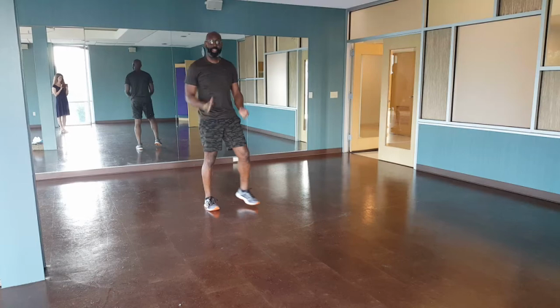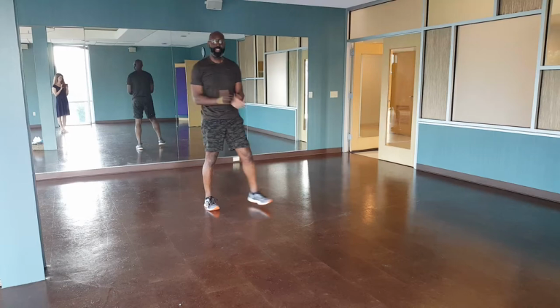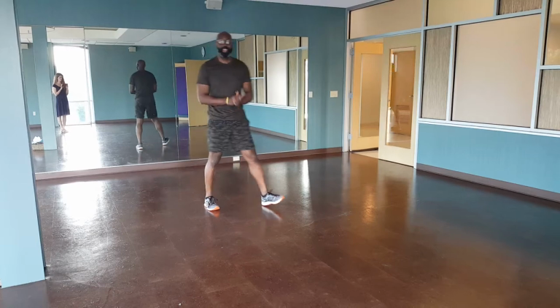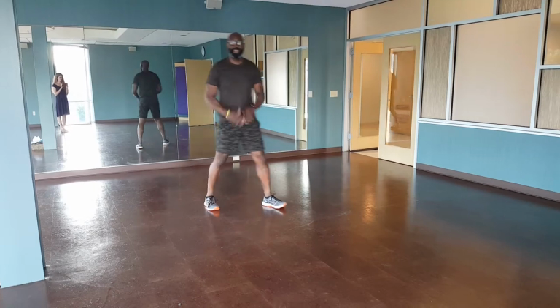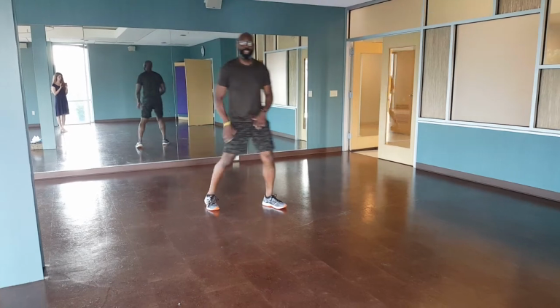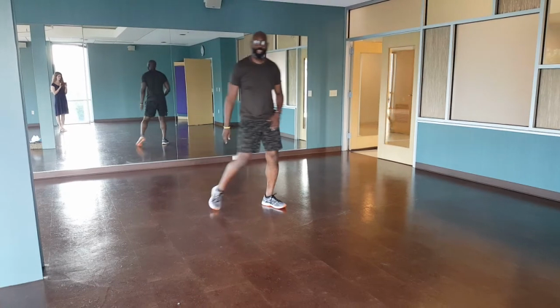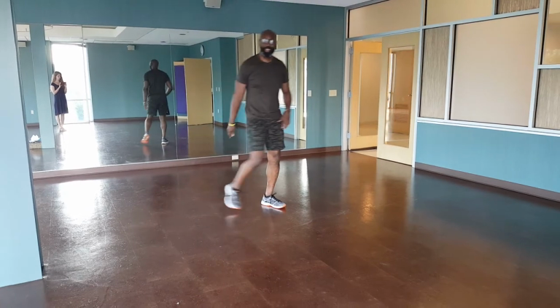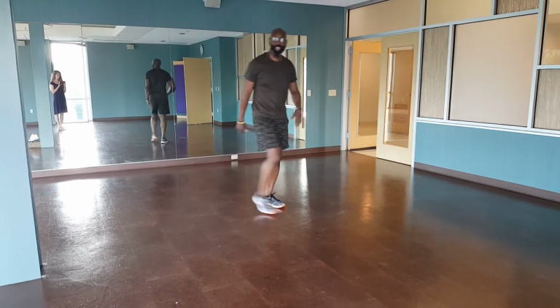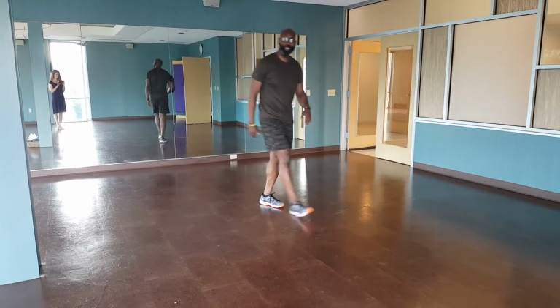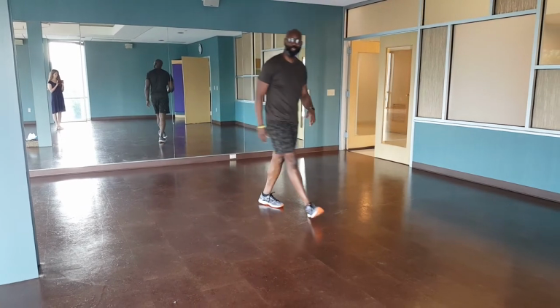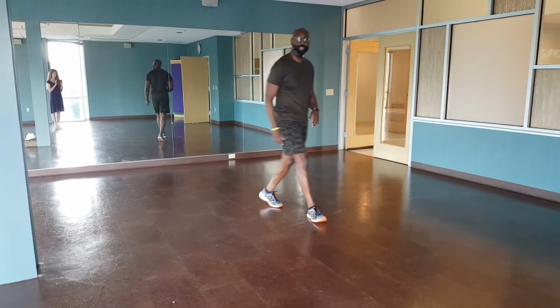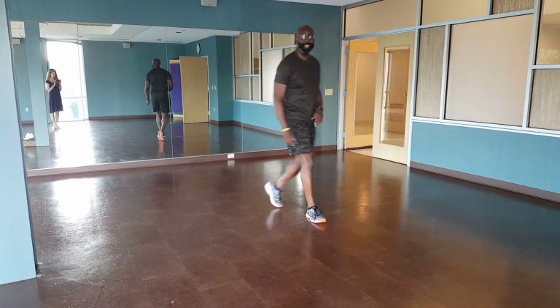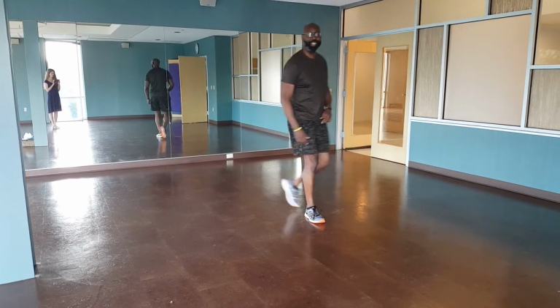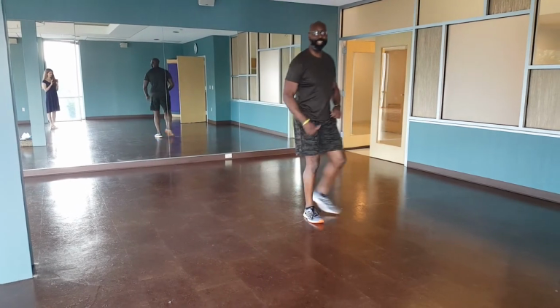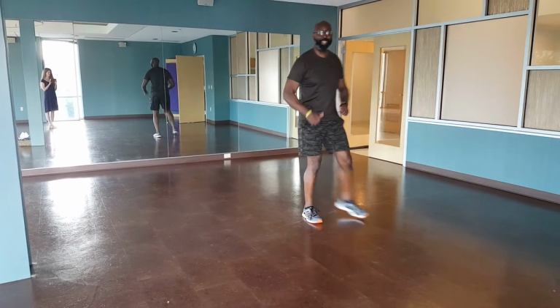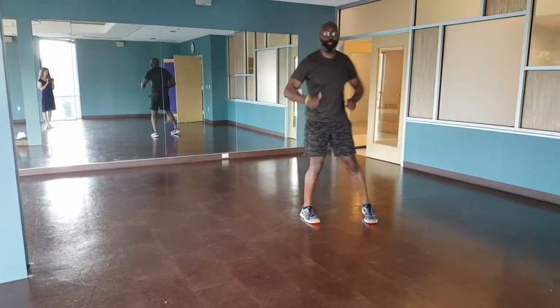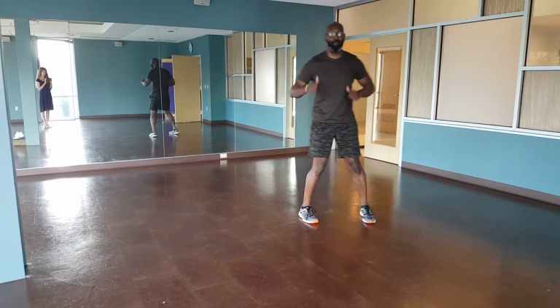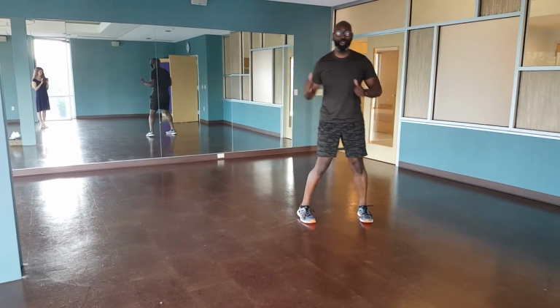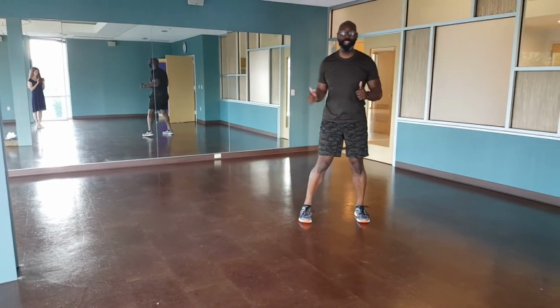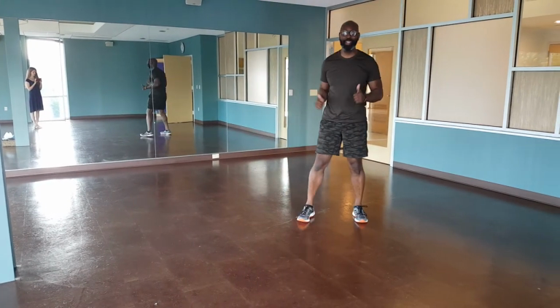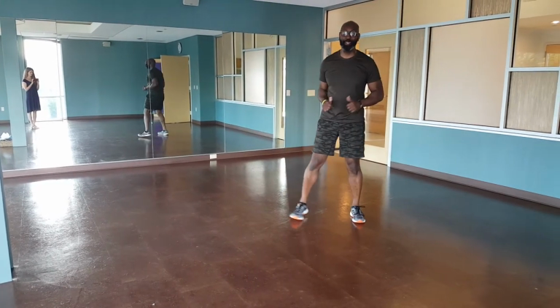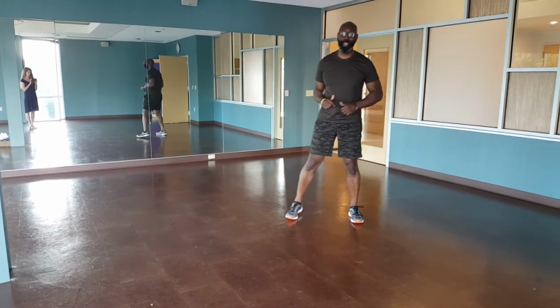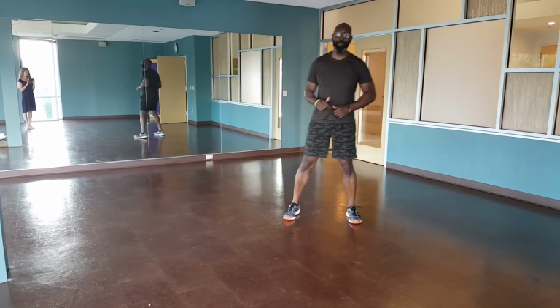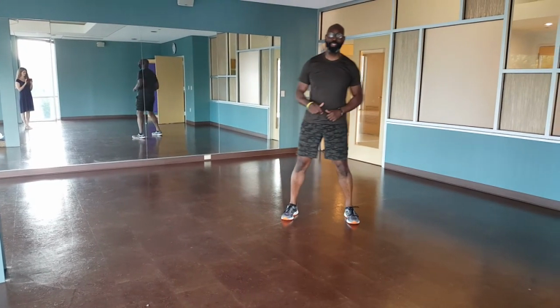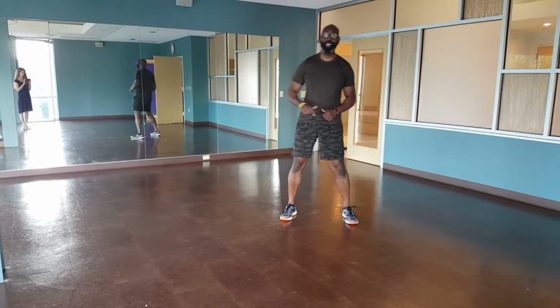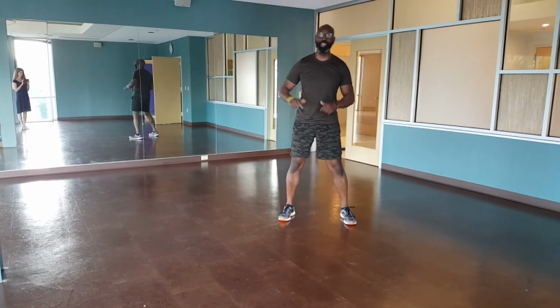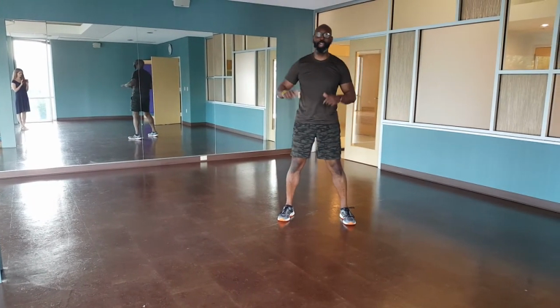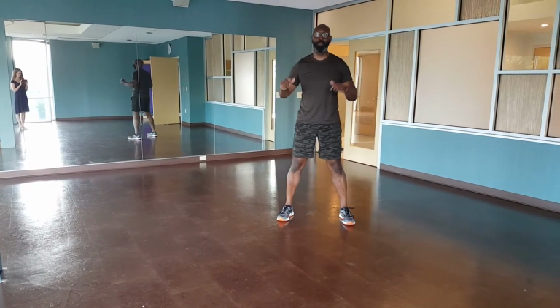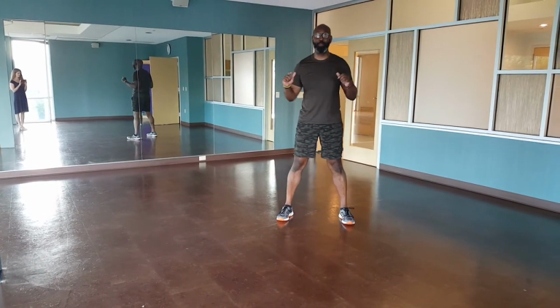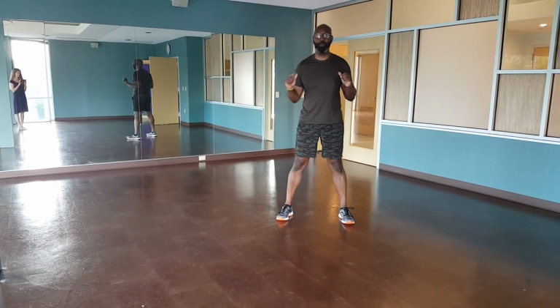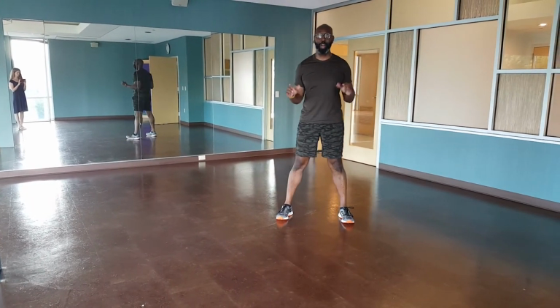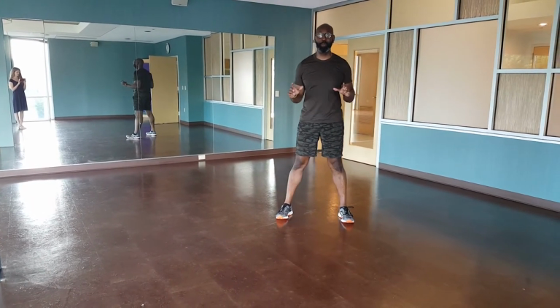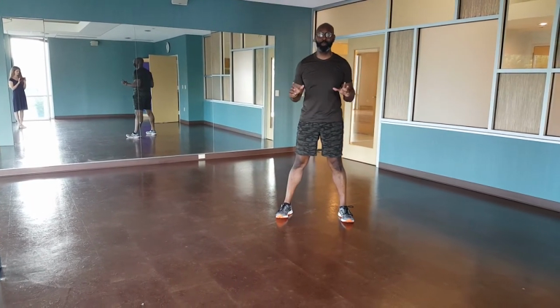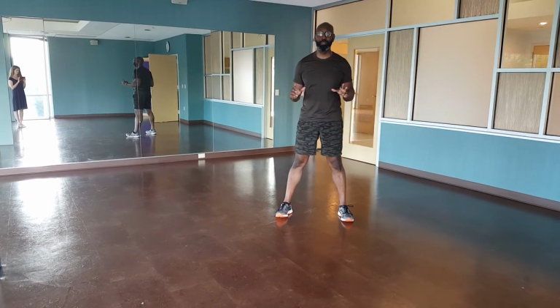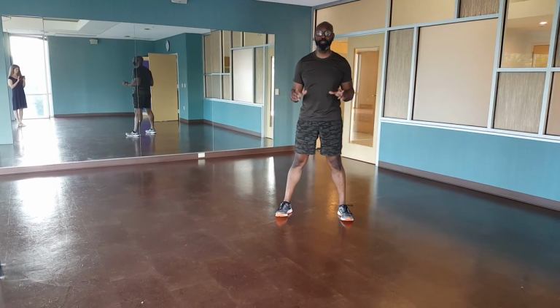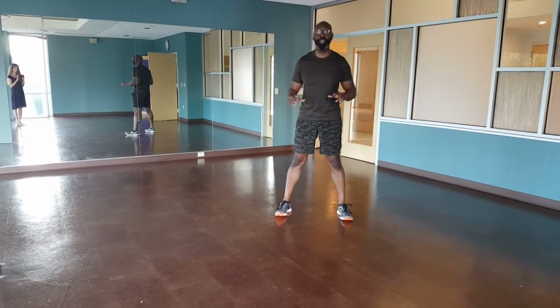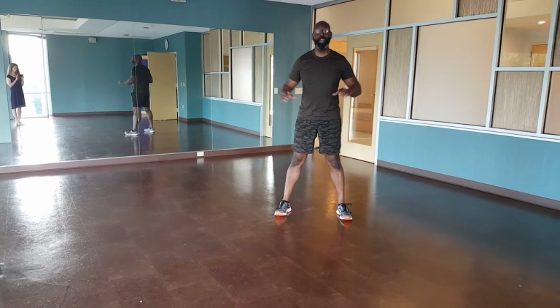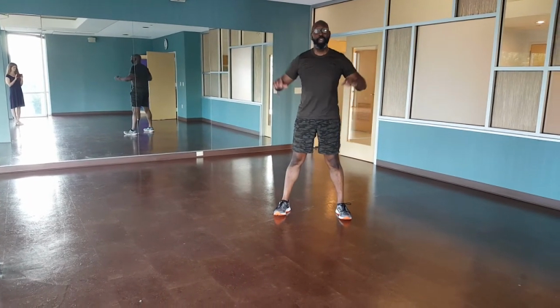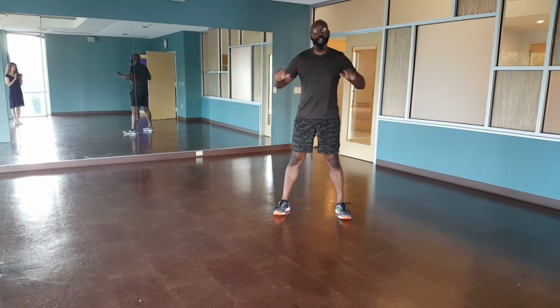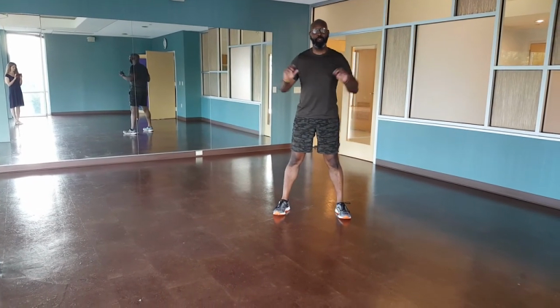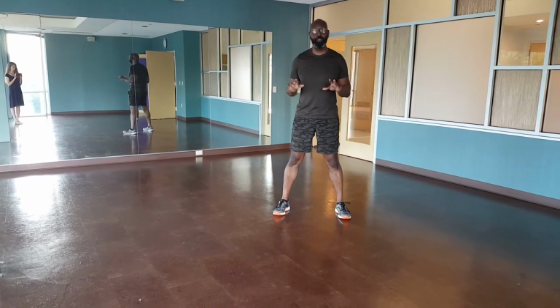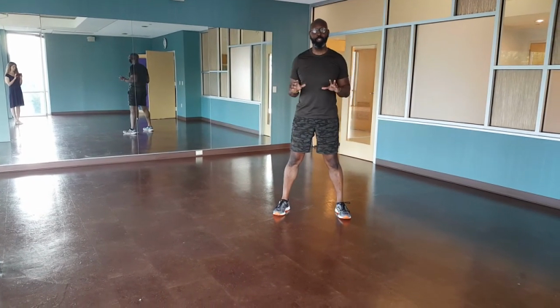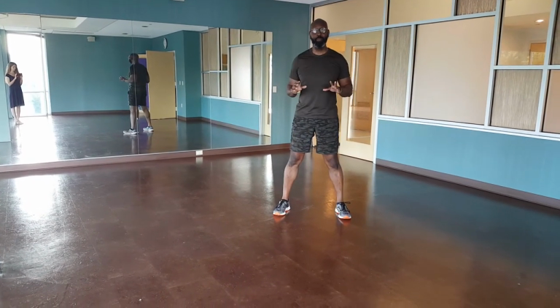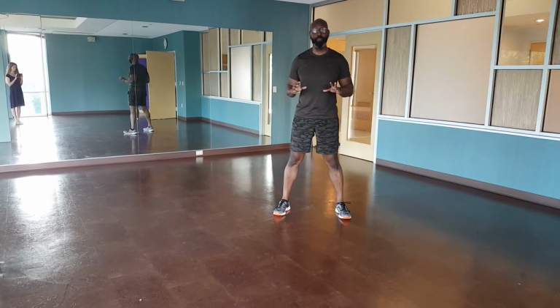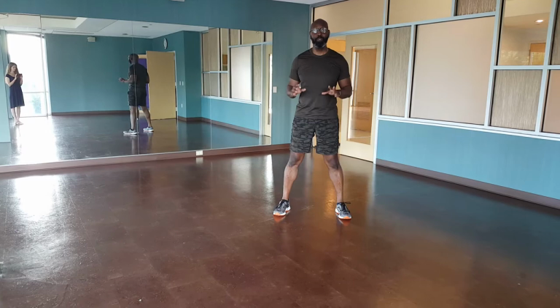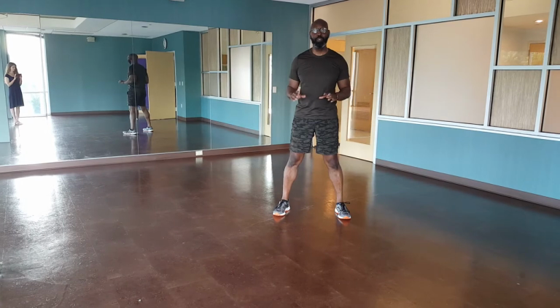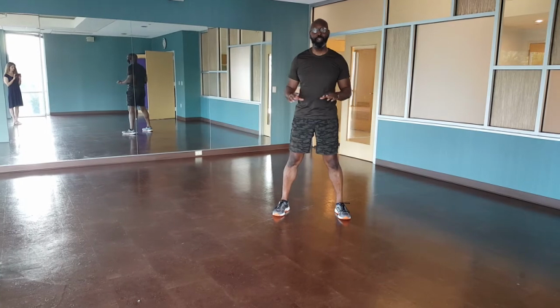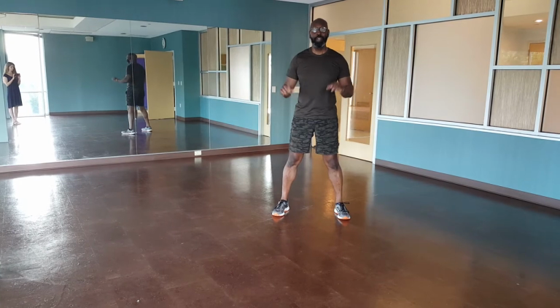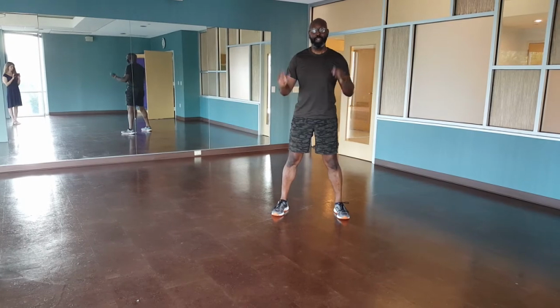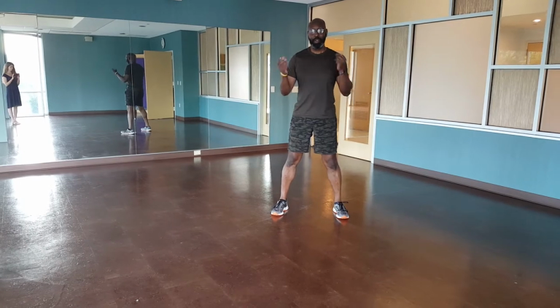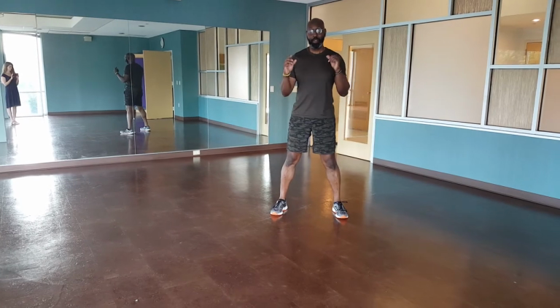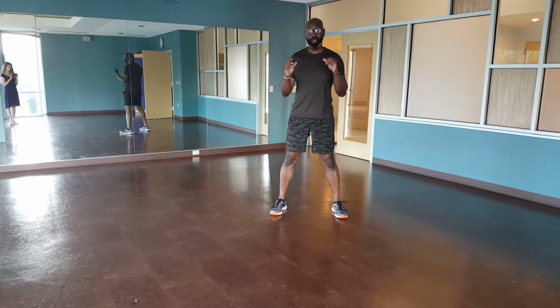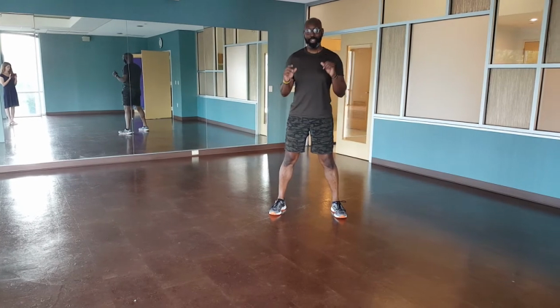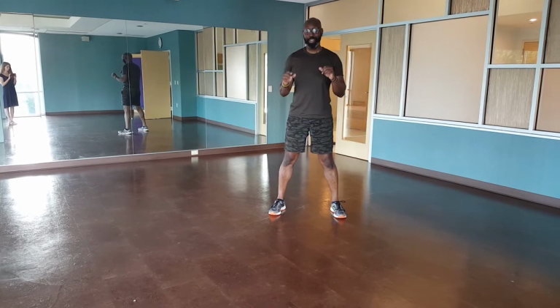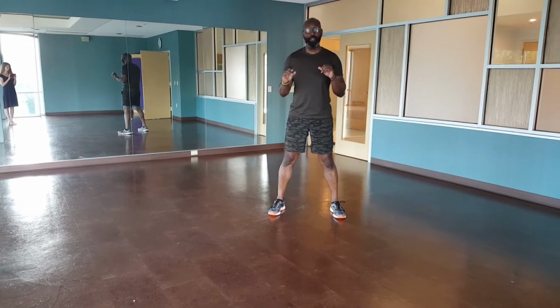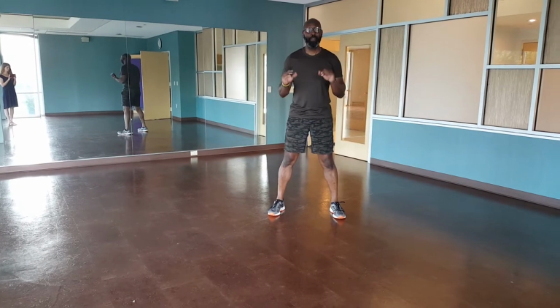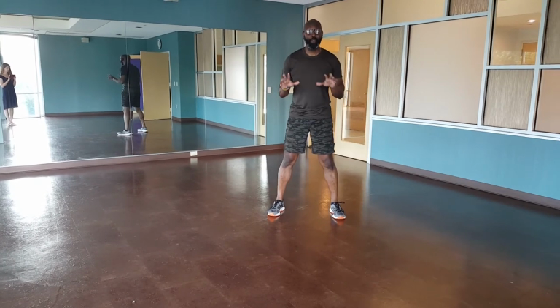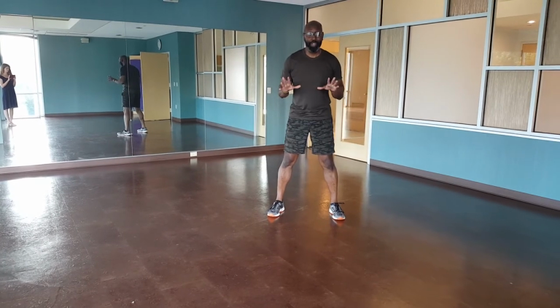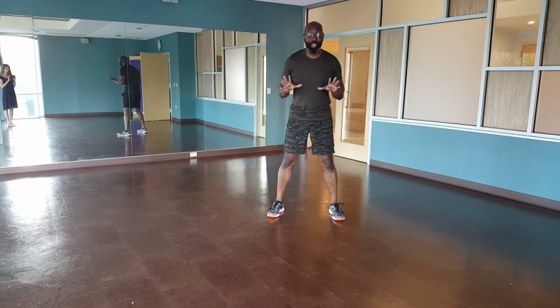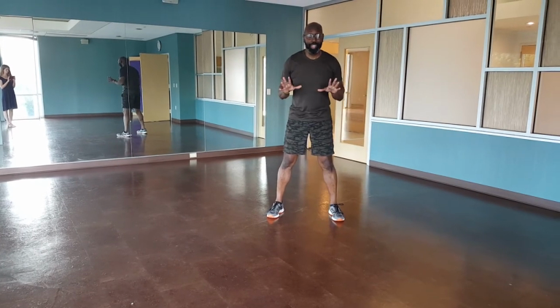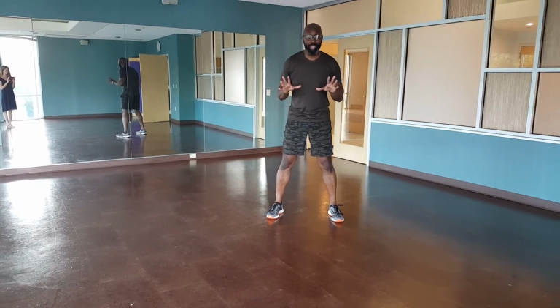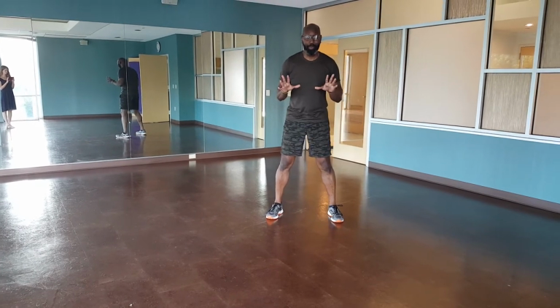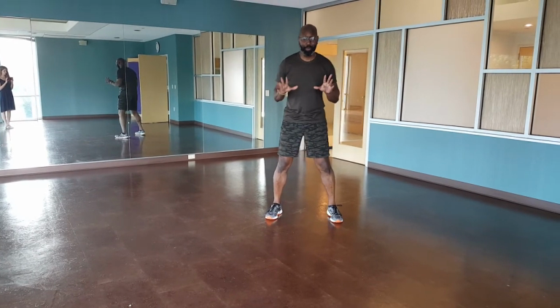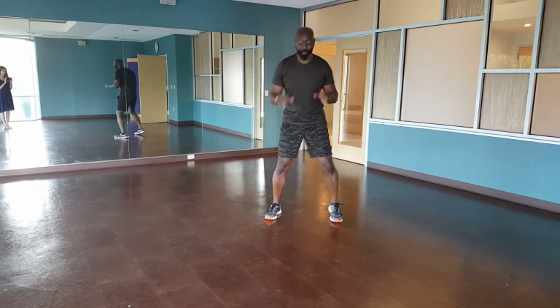How you guys doing? It's Monday, so that means it's time for Rob's moves. Our first move — front kick through.